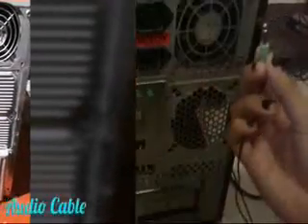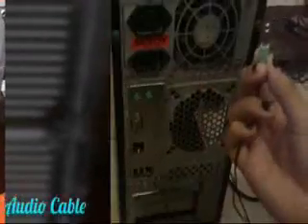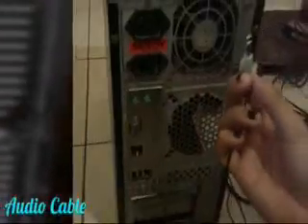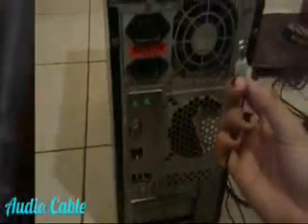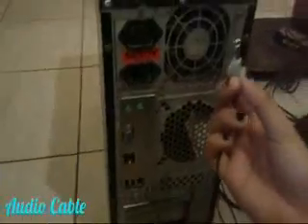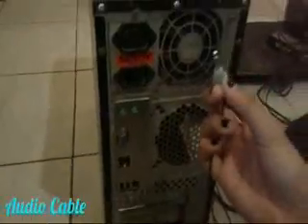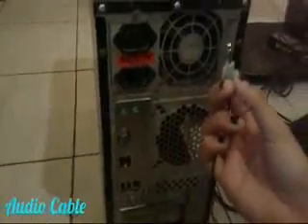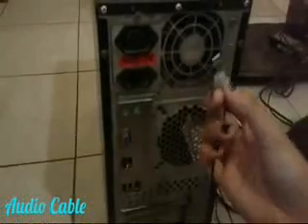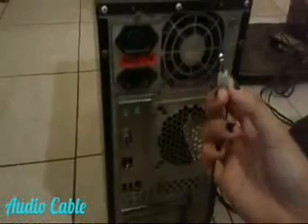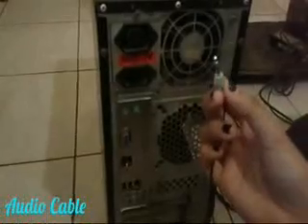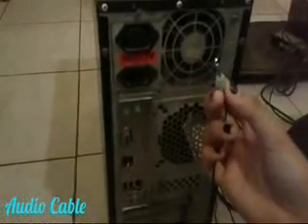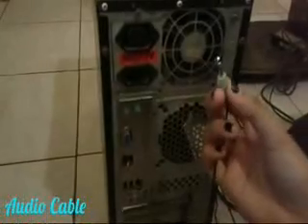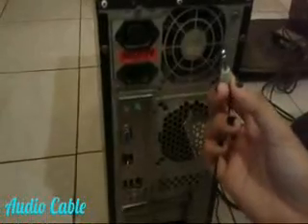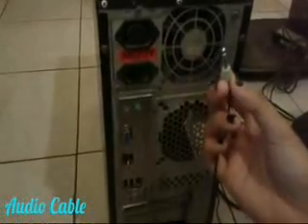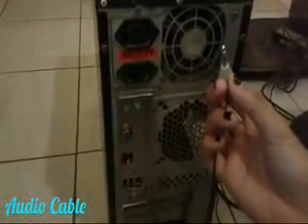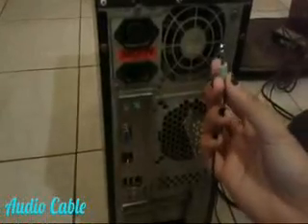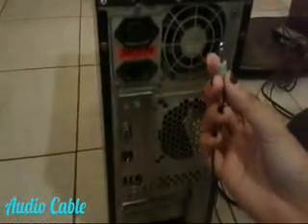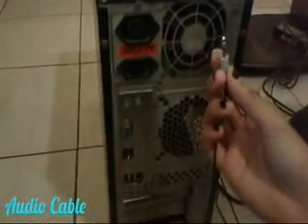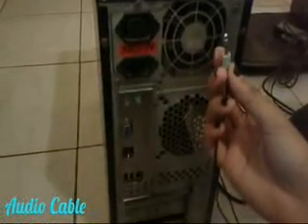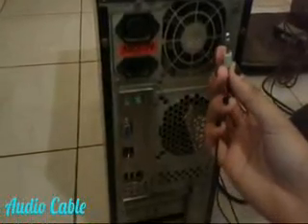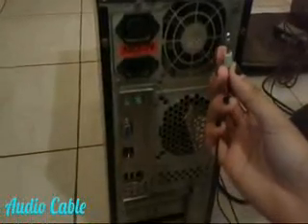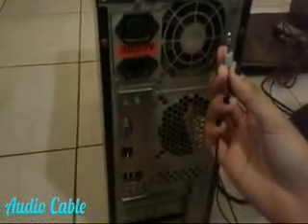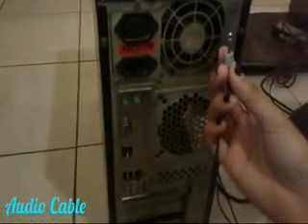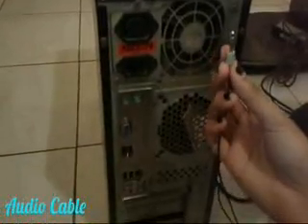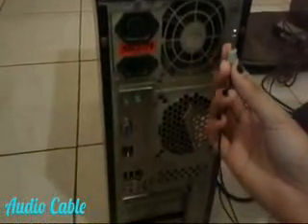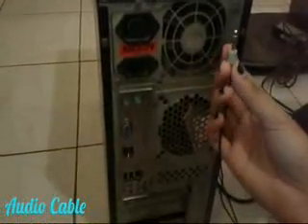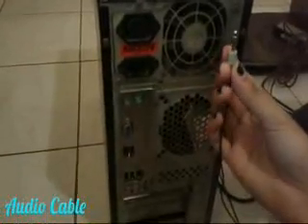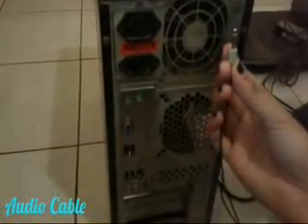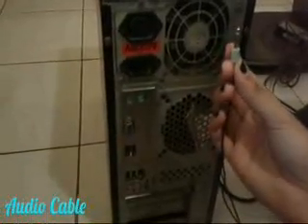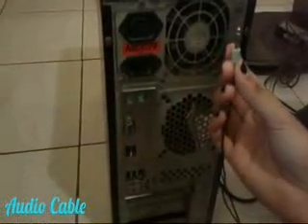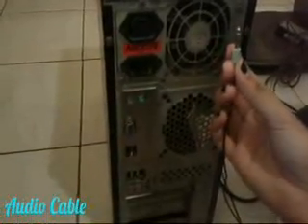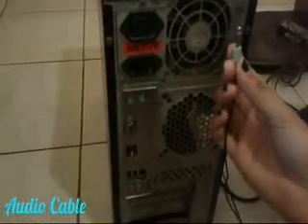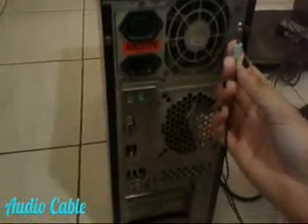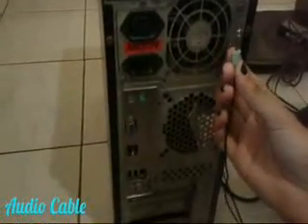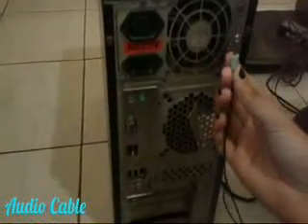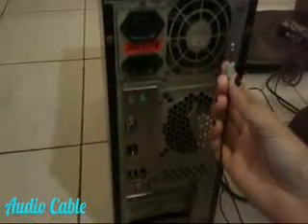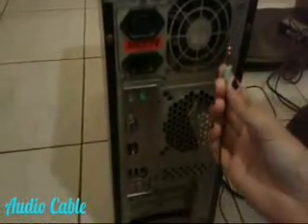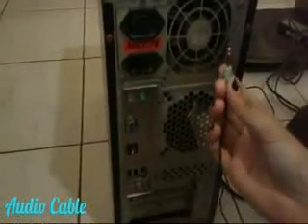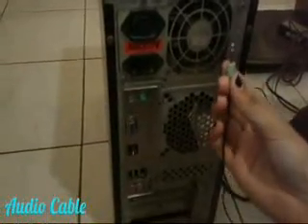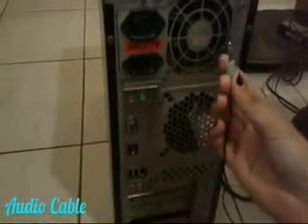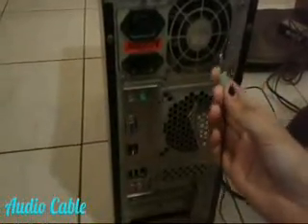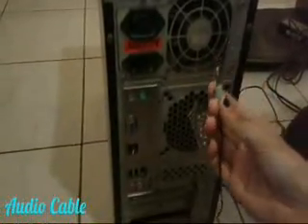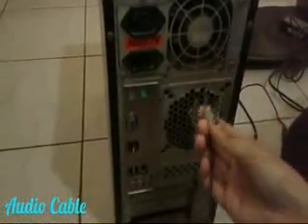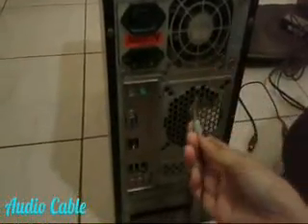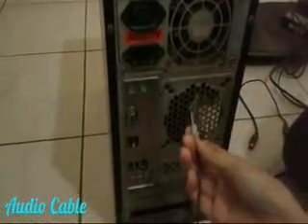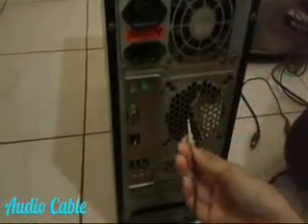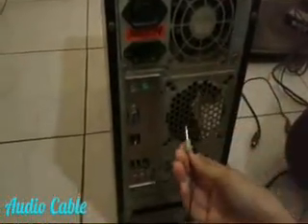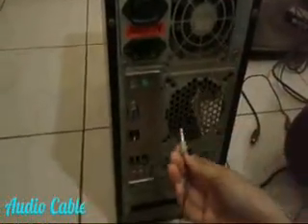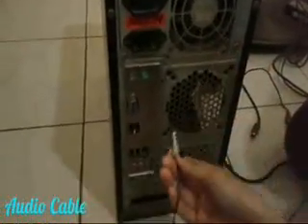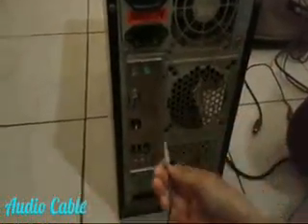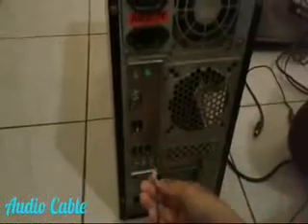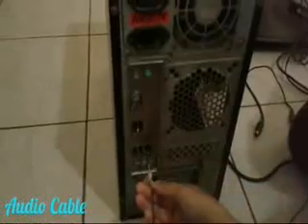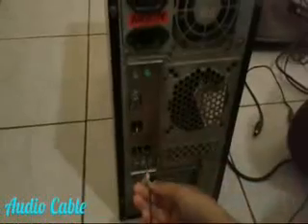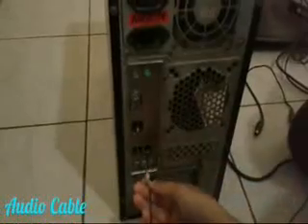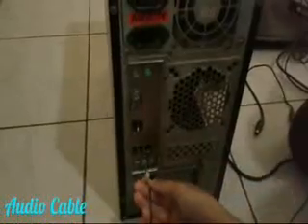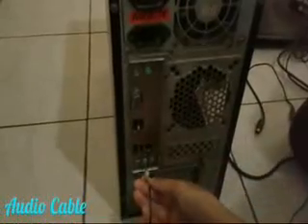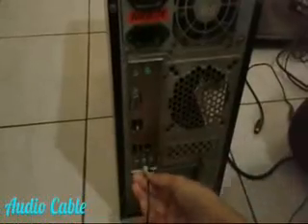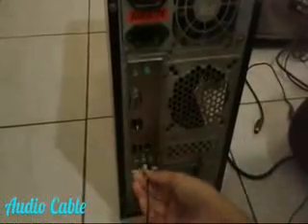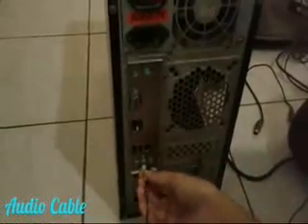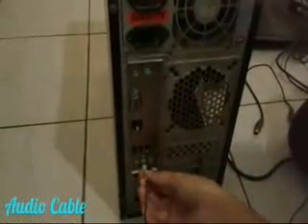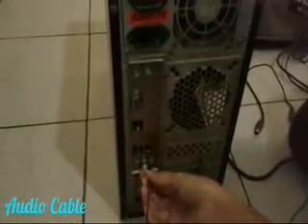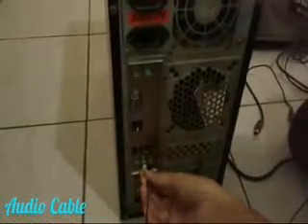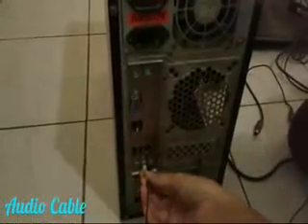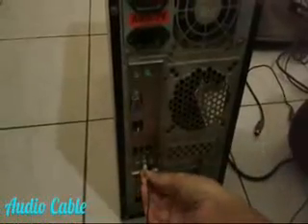To do this, connect the speaker cable to the audio port very carefully.